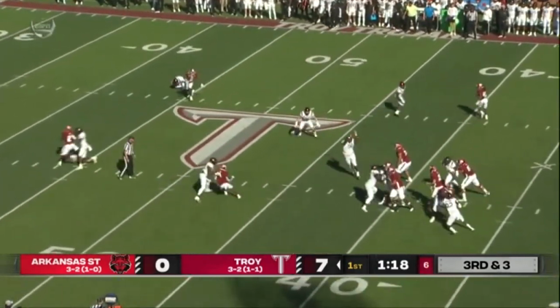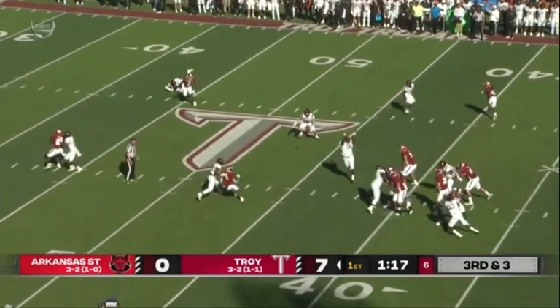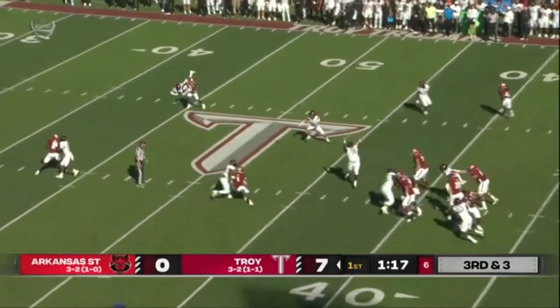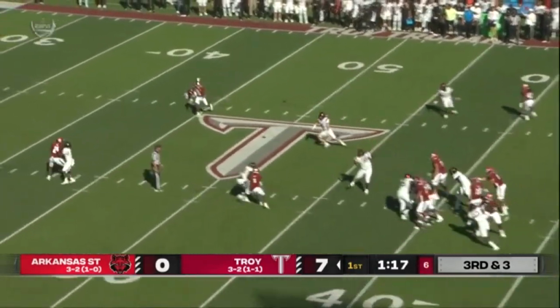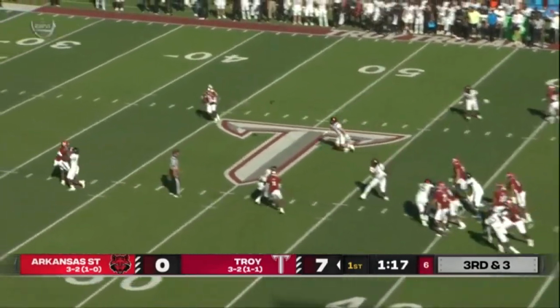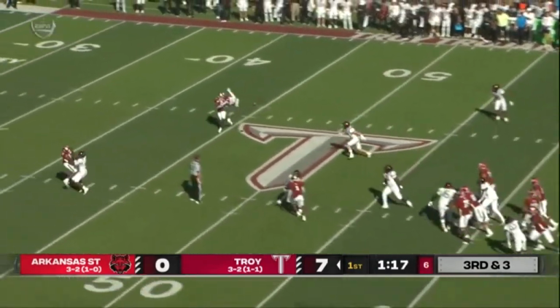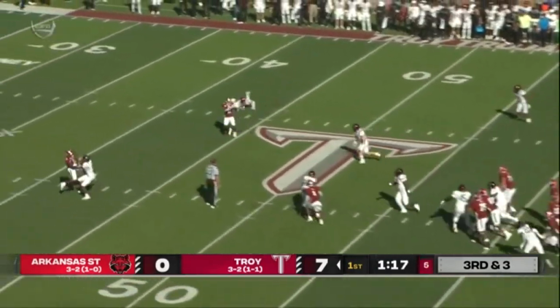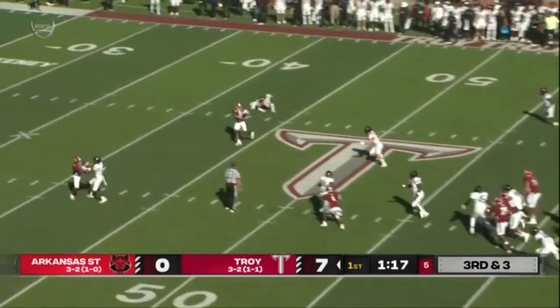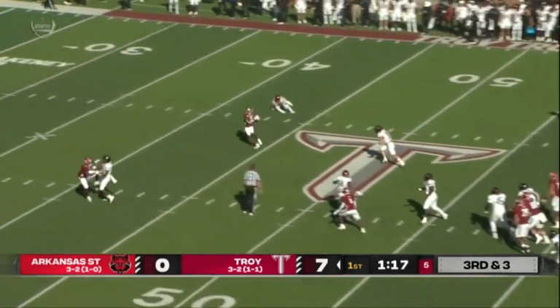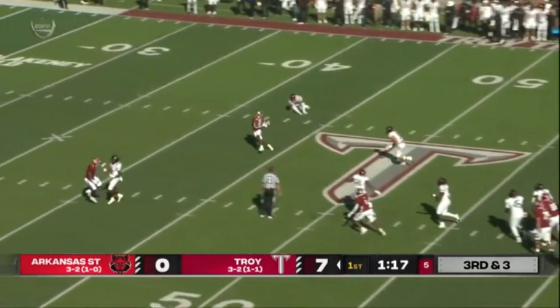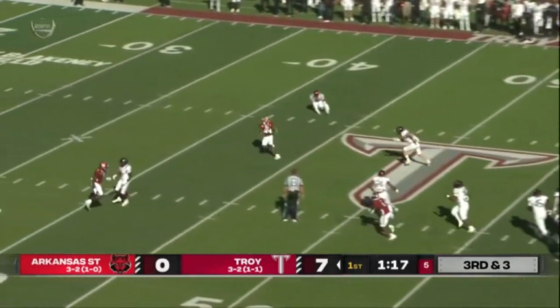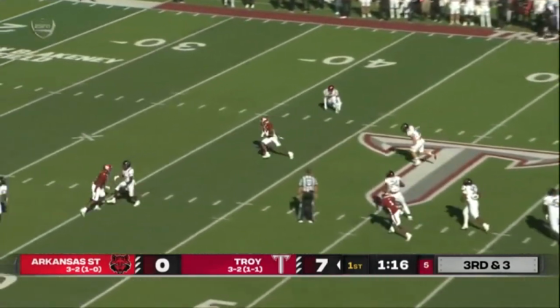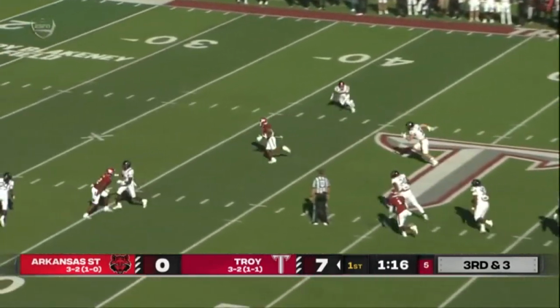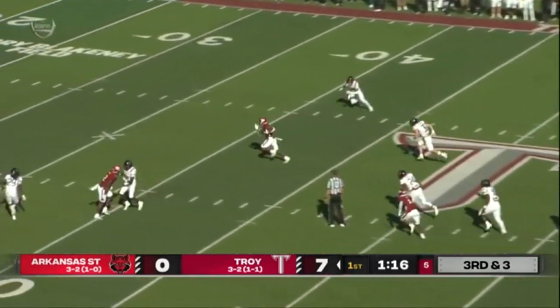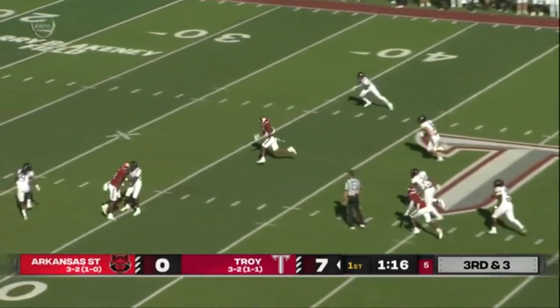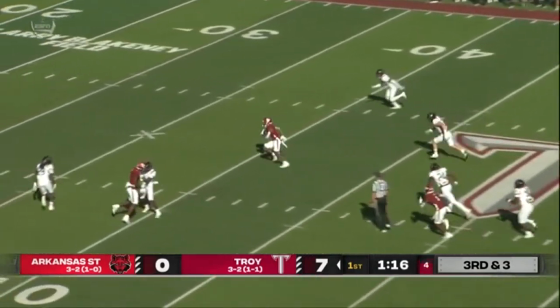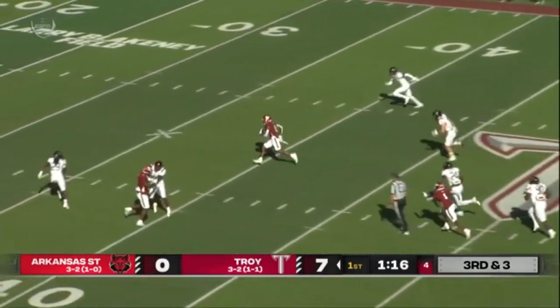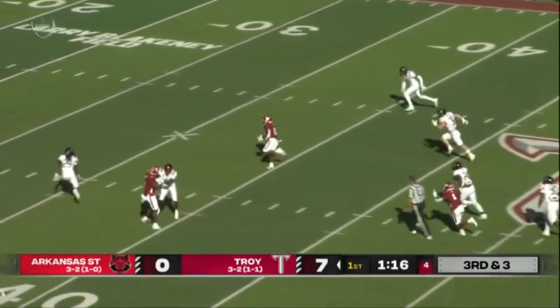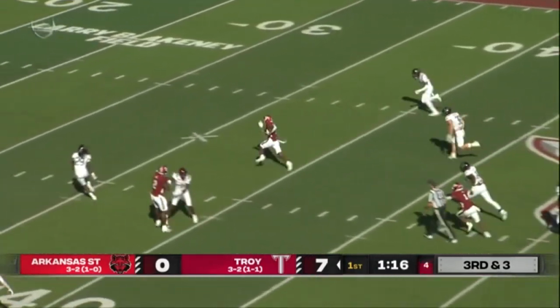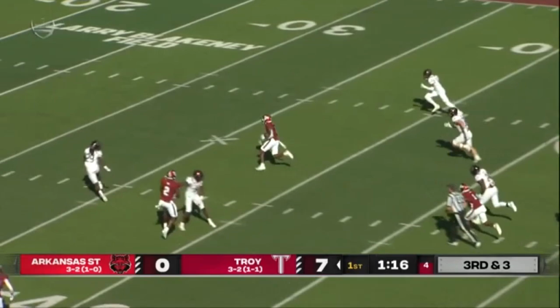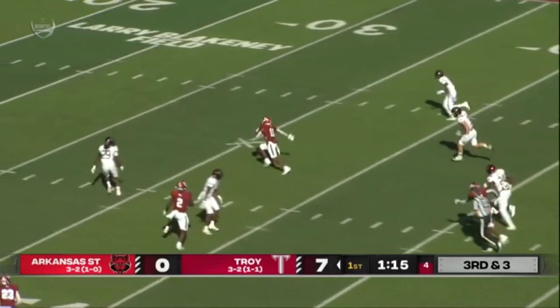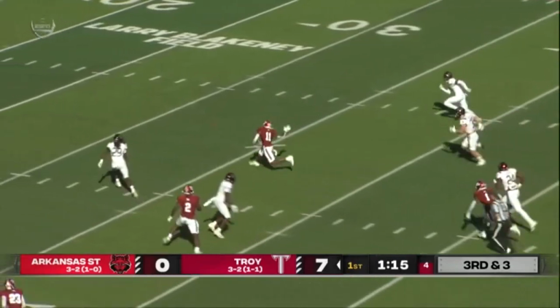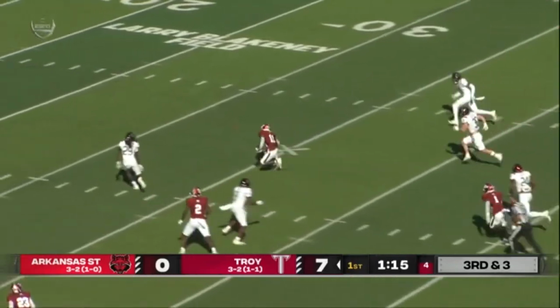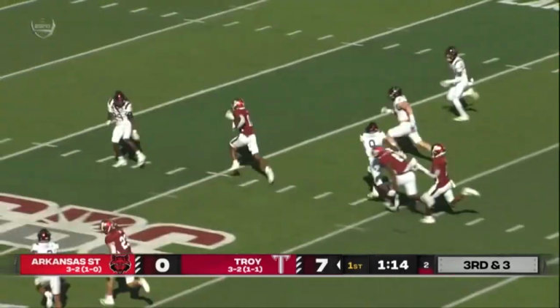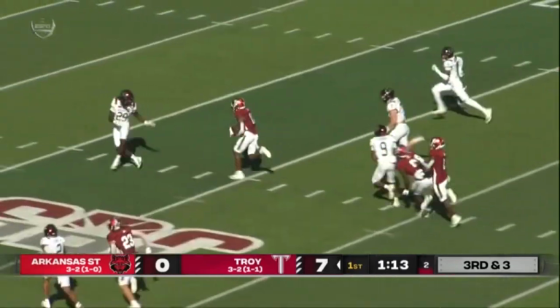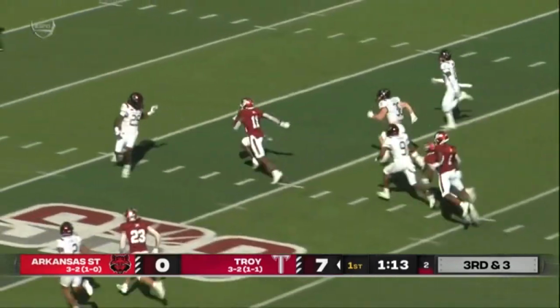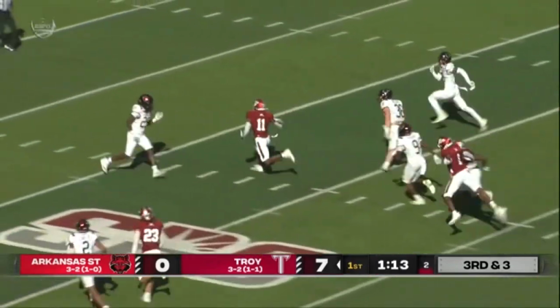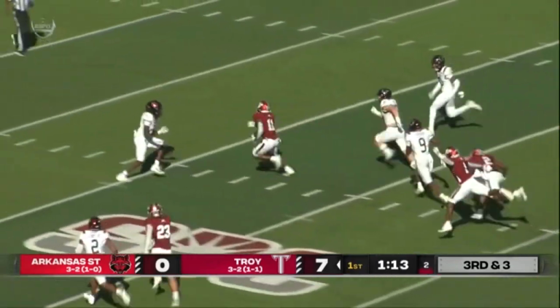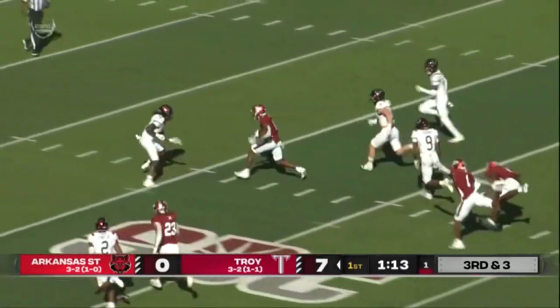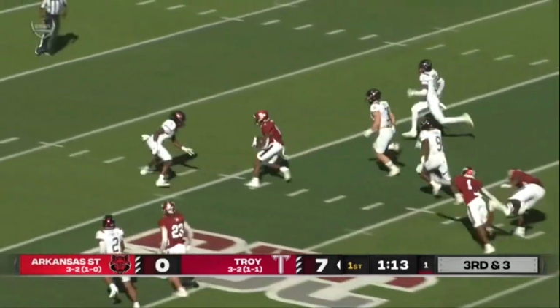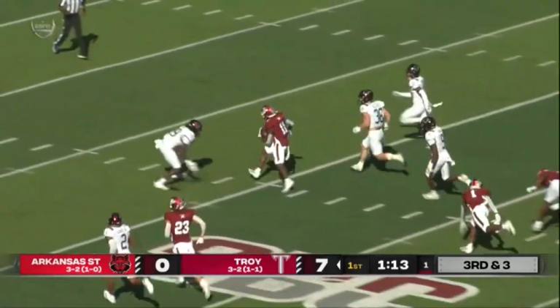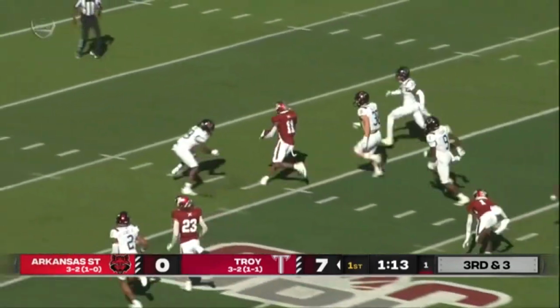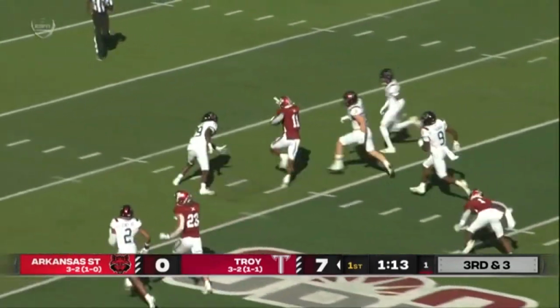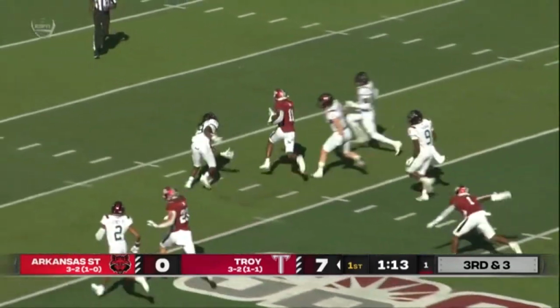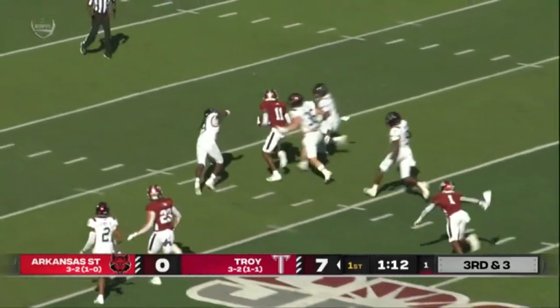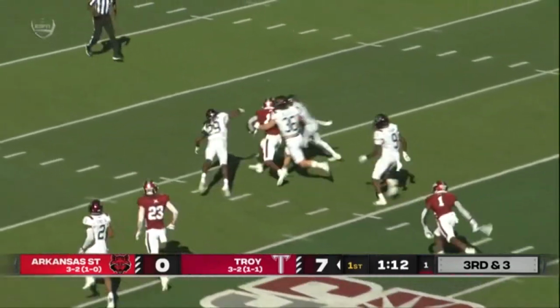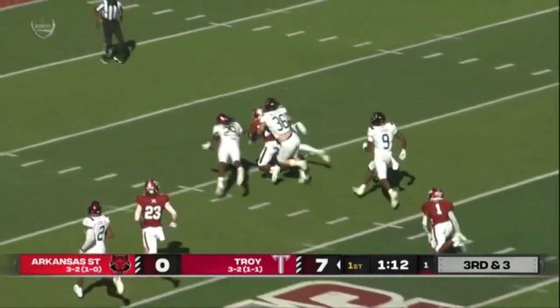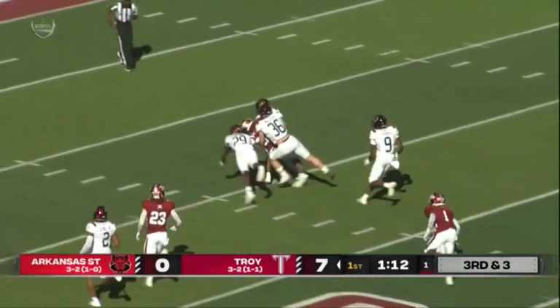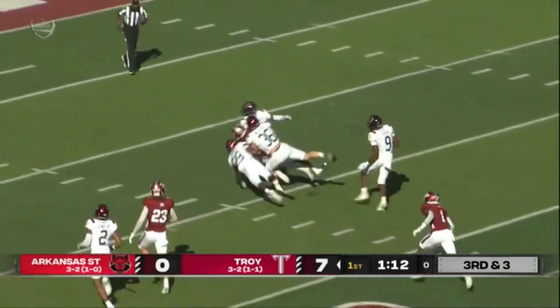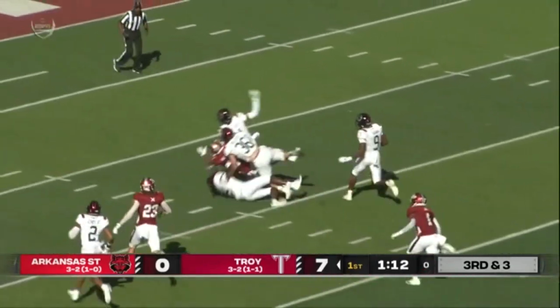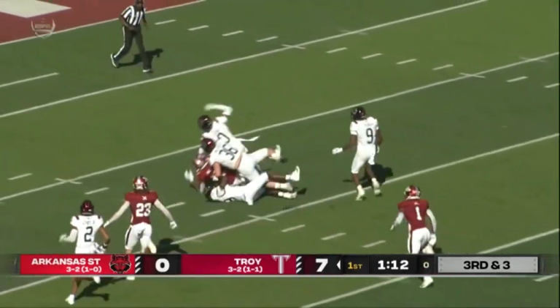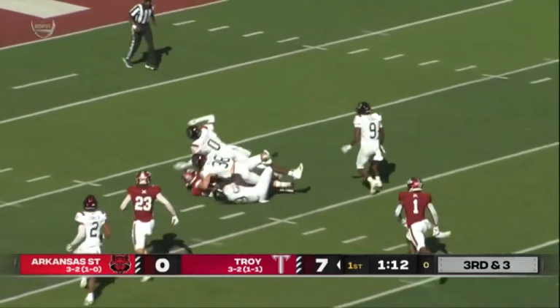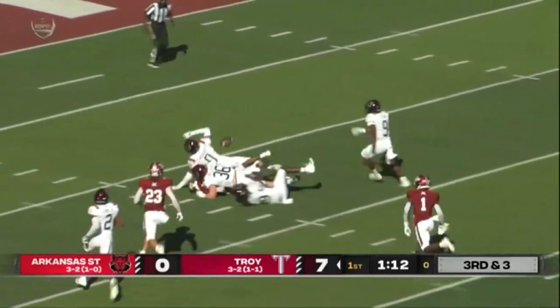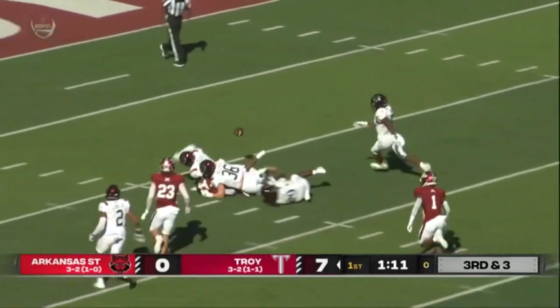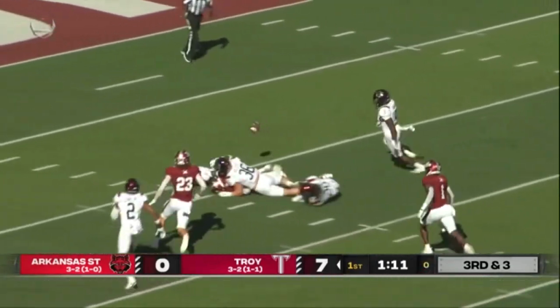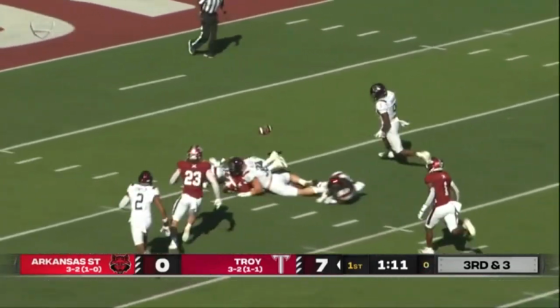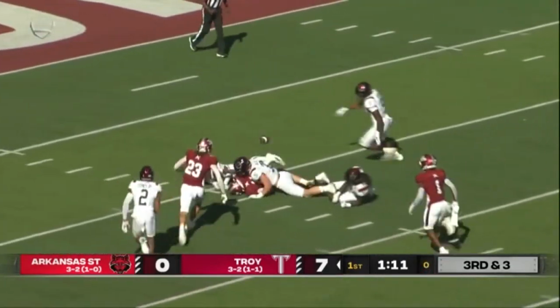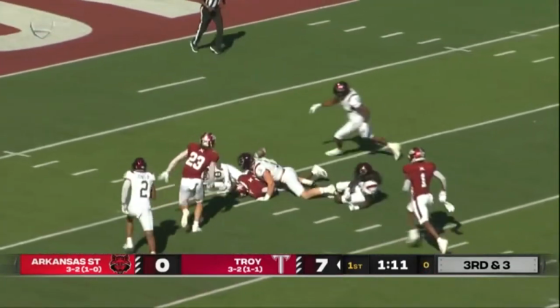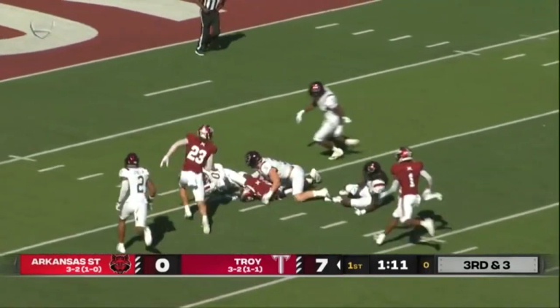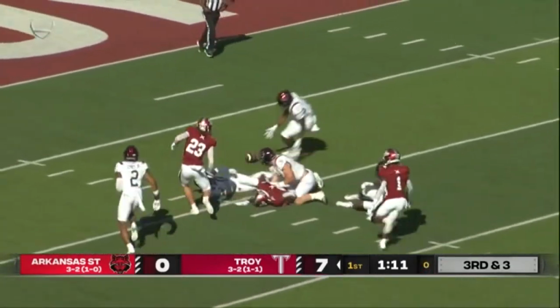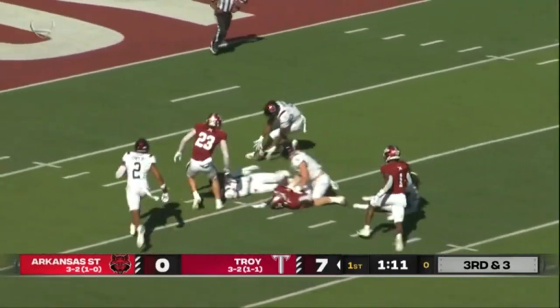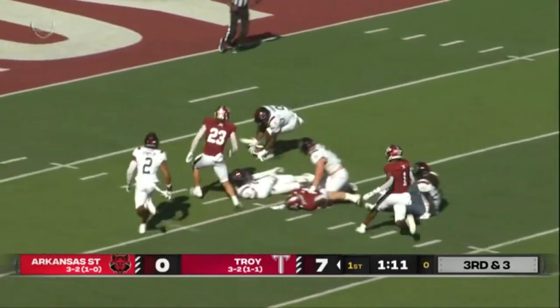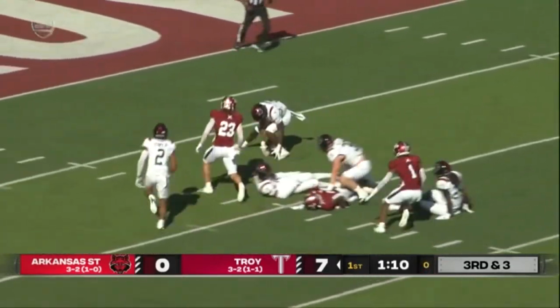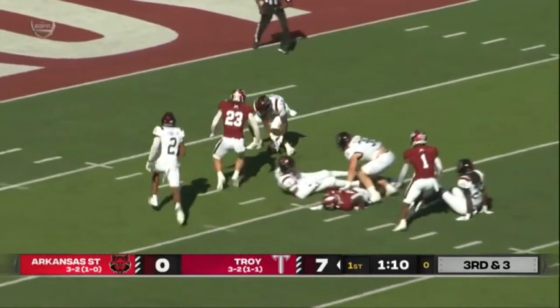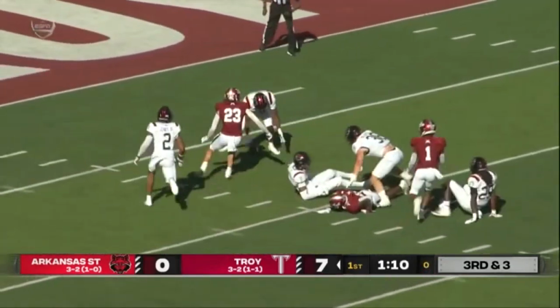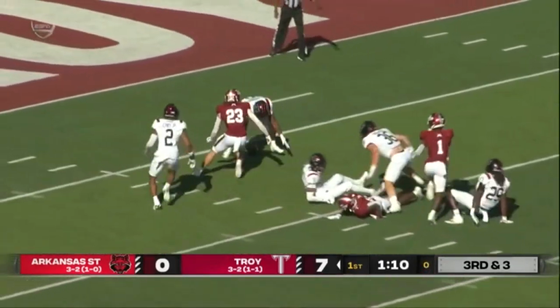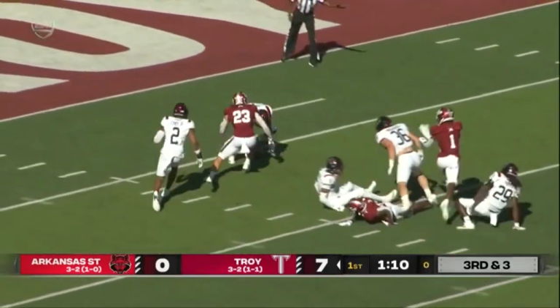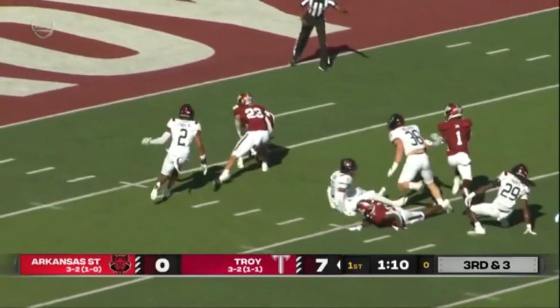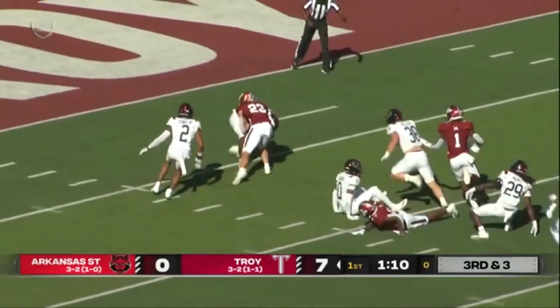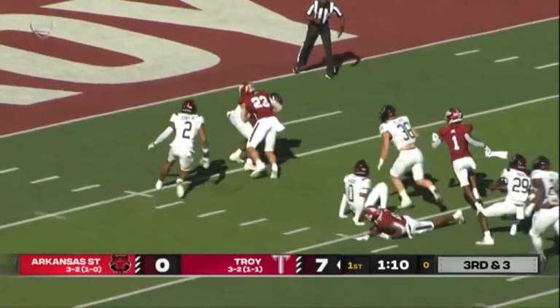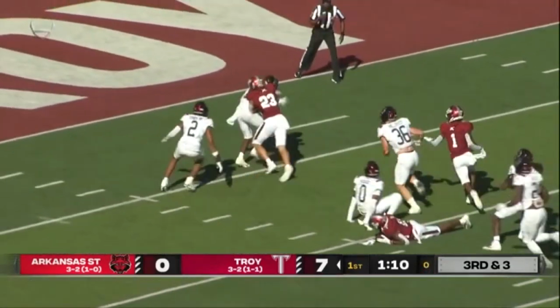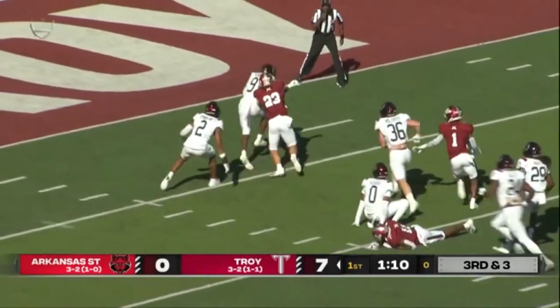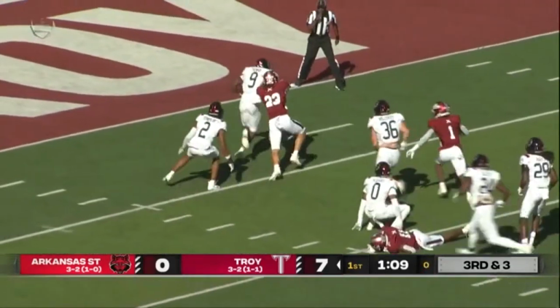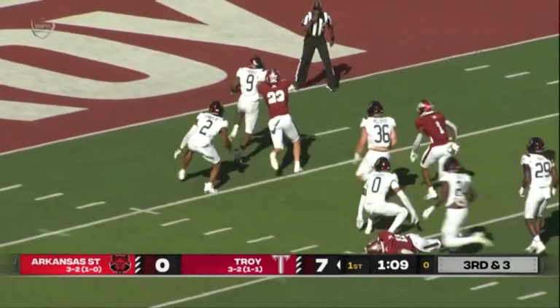Watson upstairs — wide open — Deshaun Stottlemyre. And he fumbles at the end.